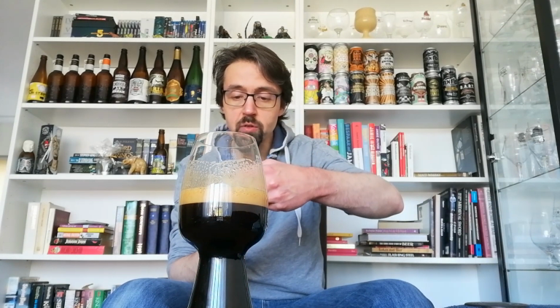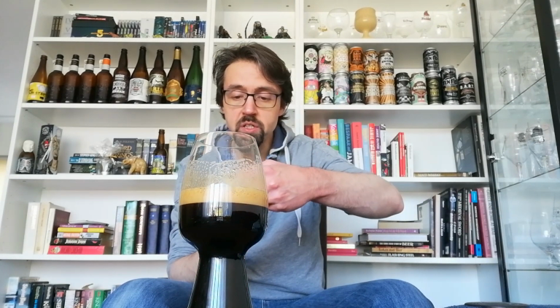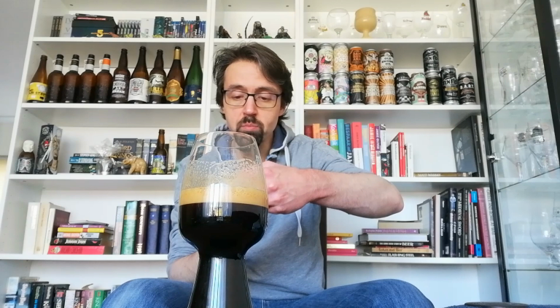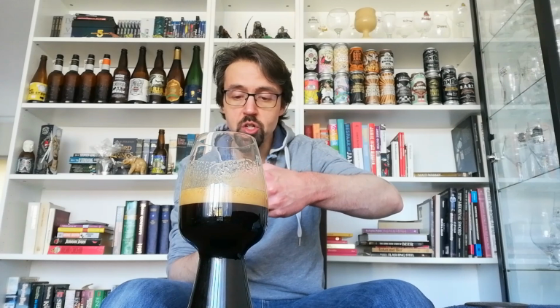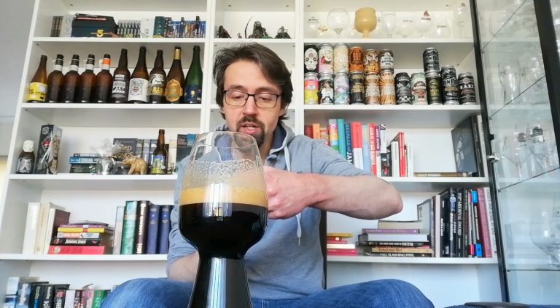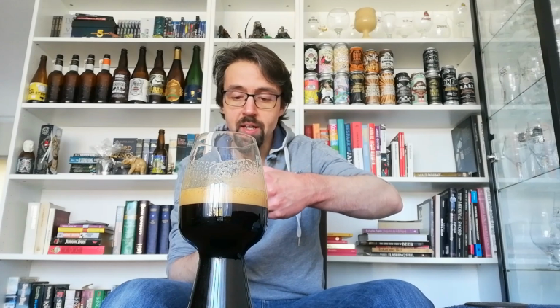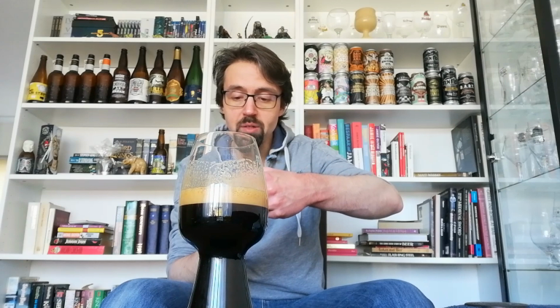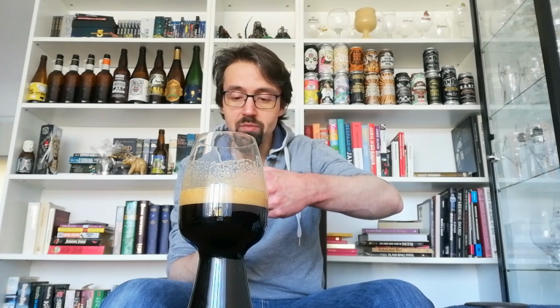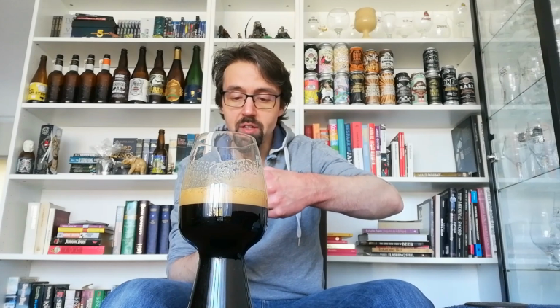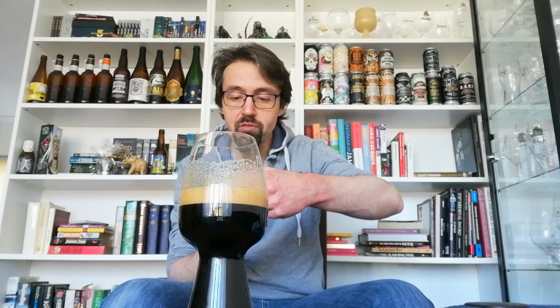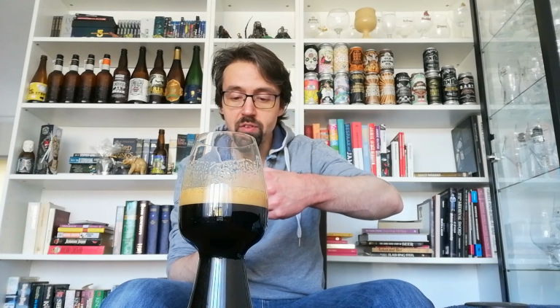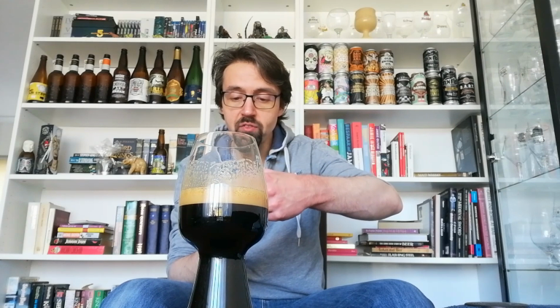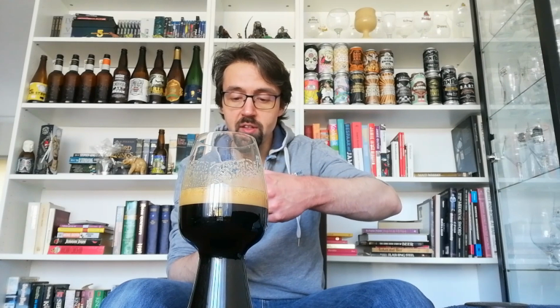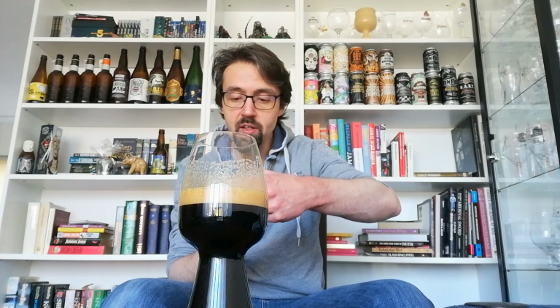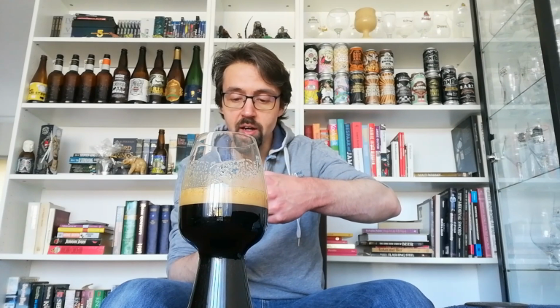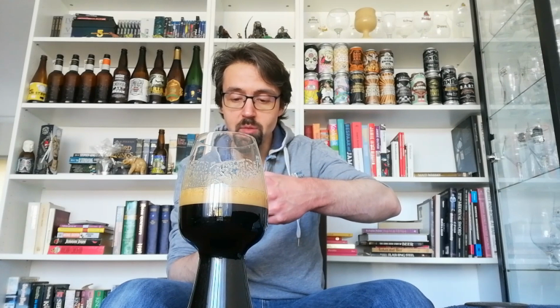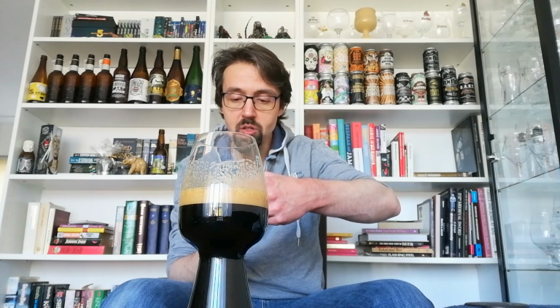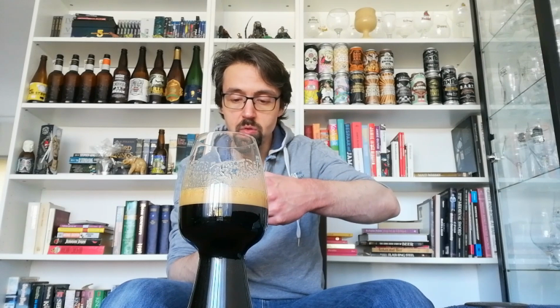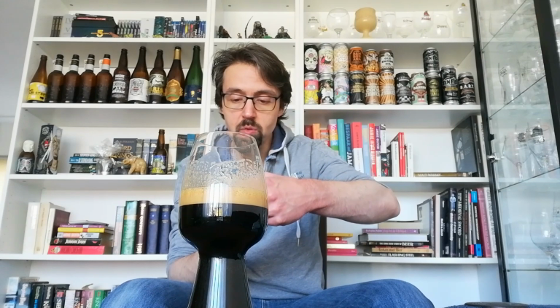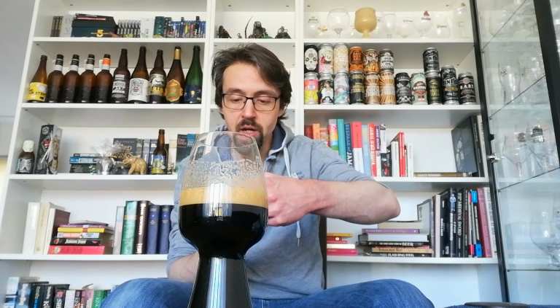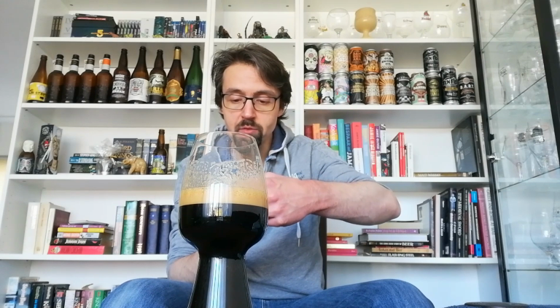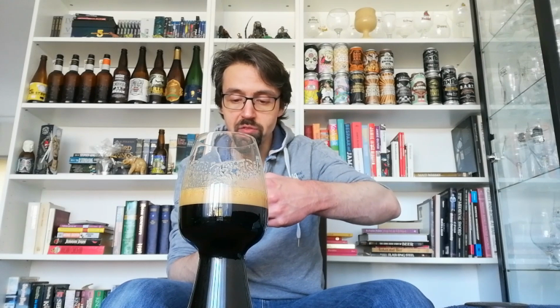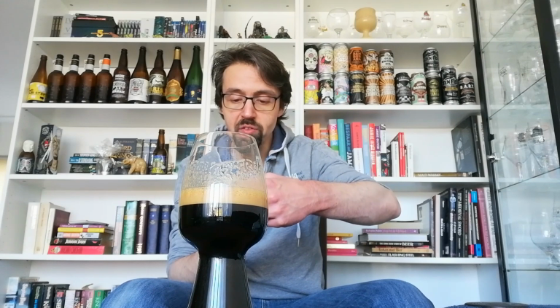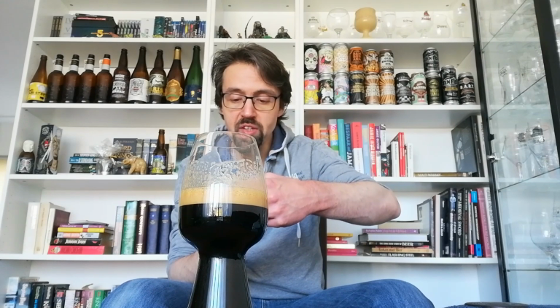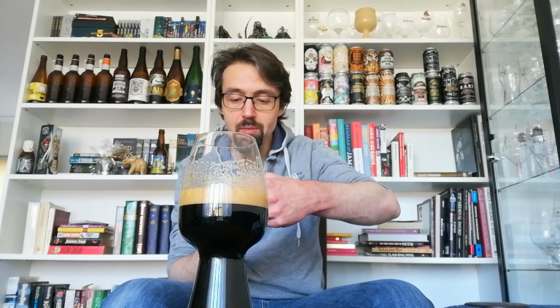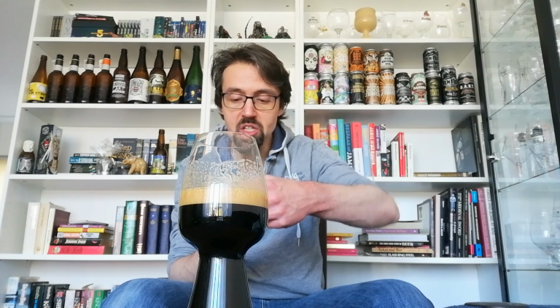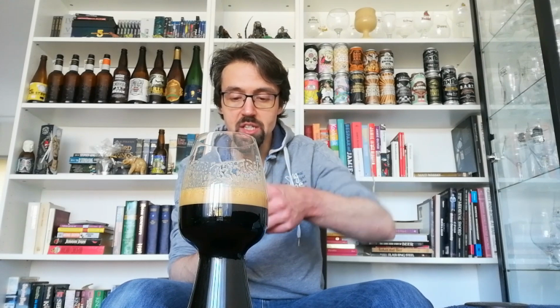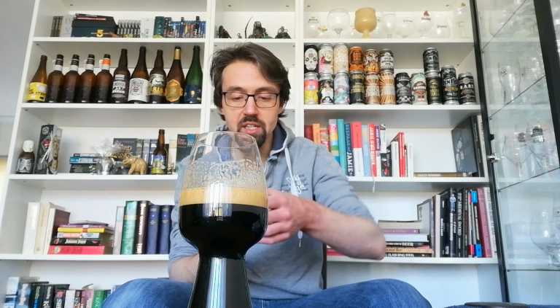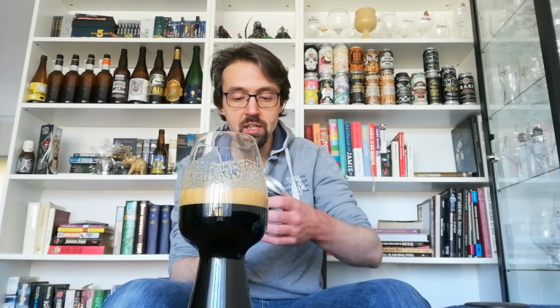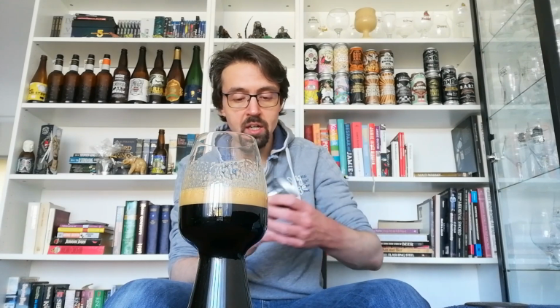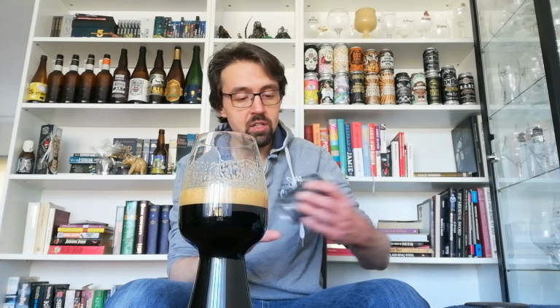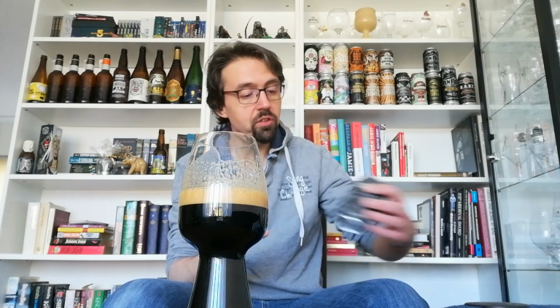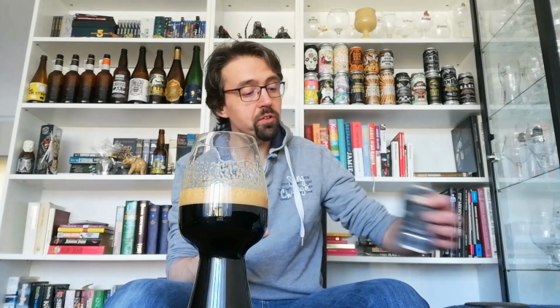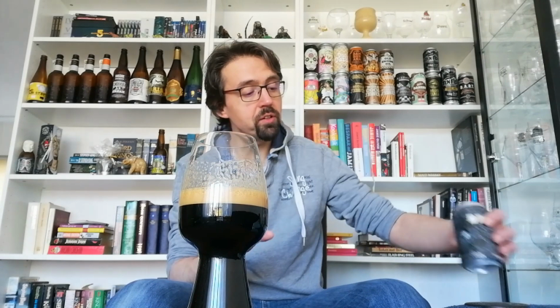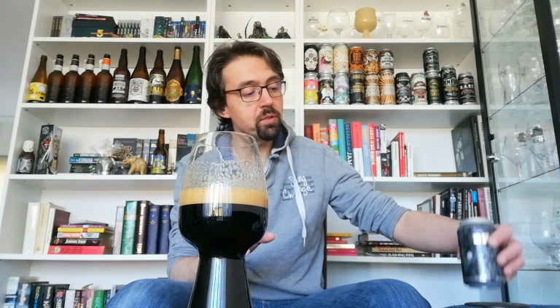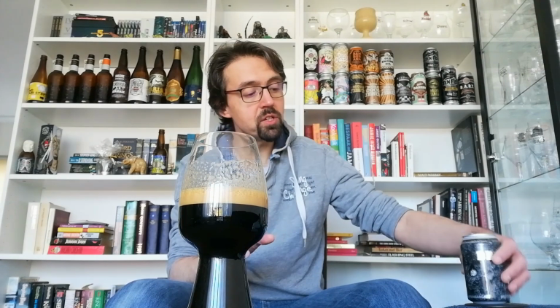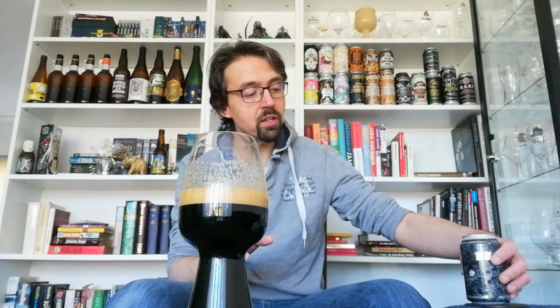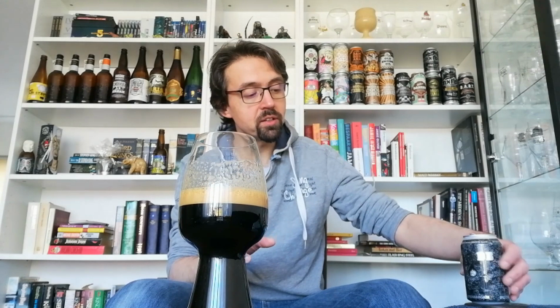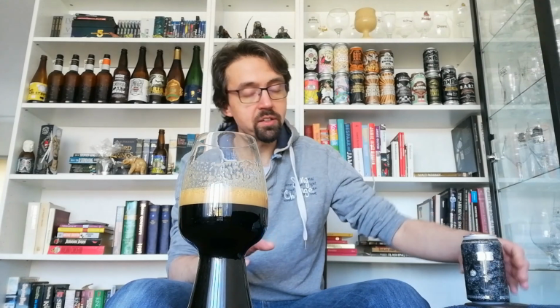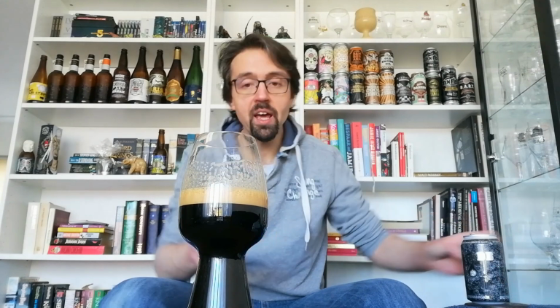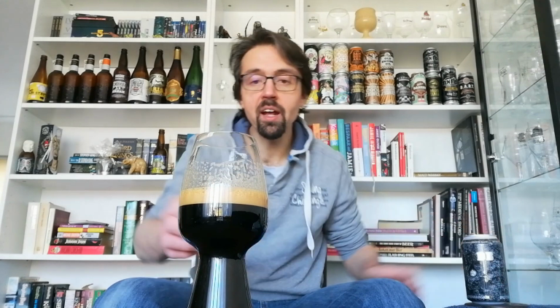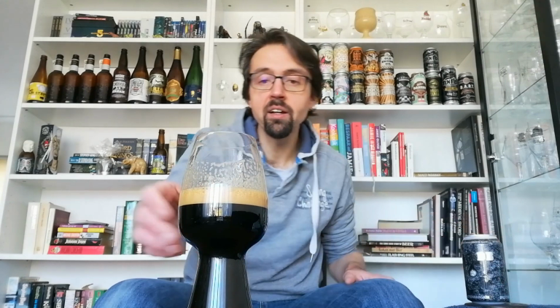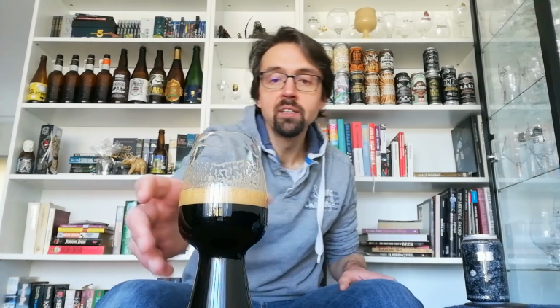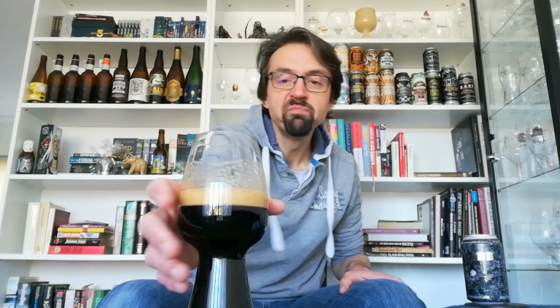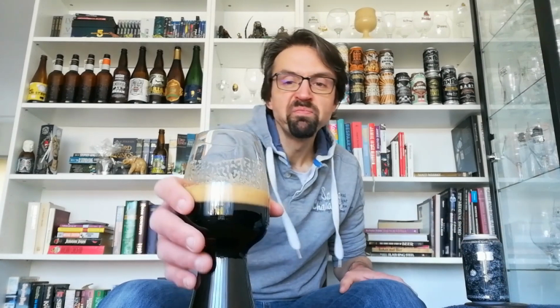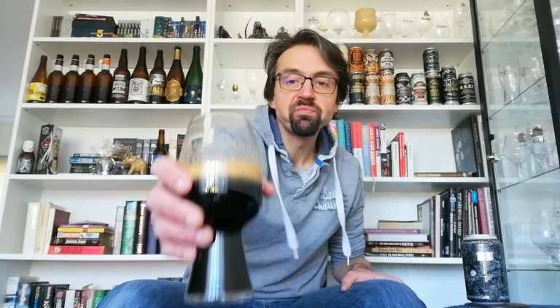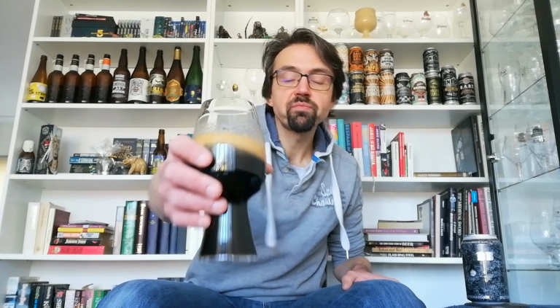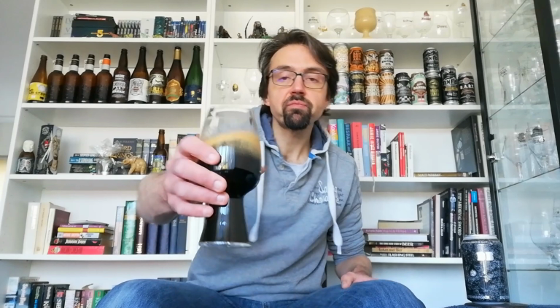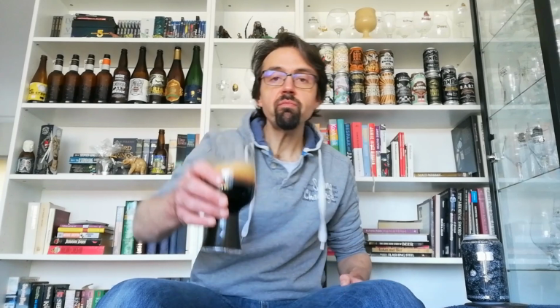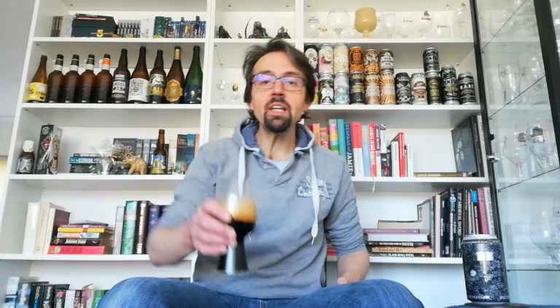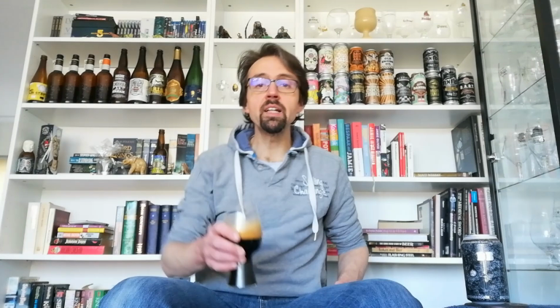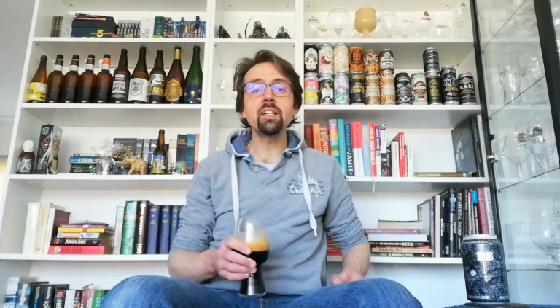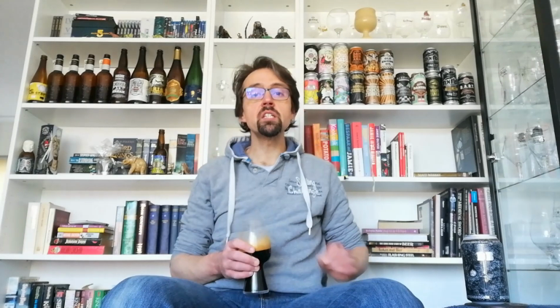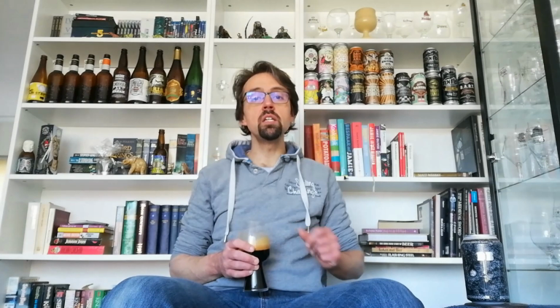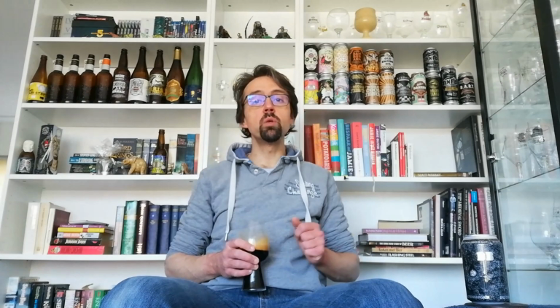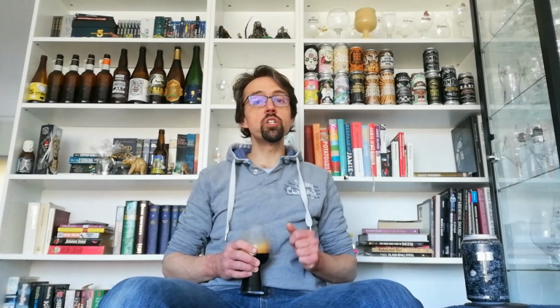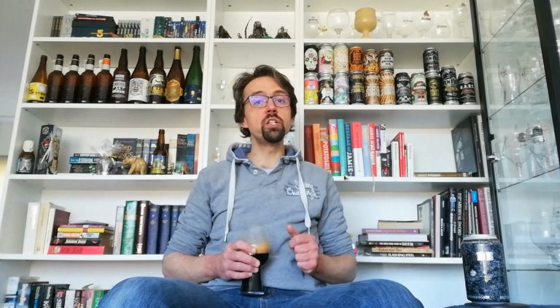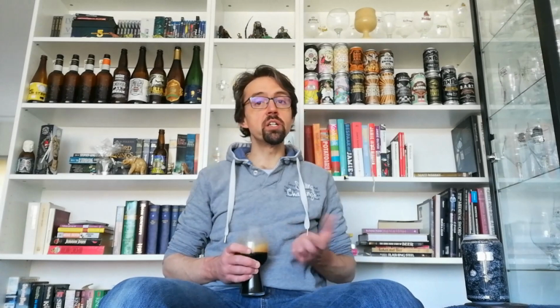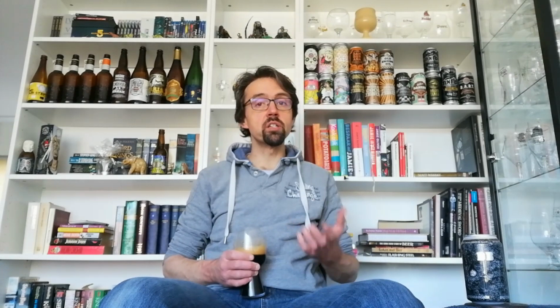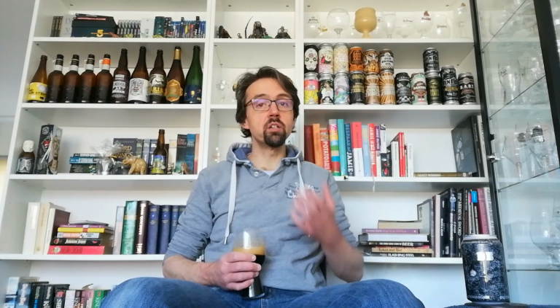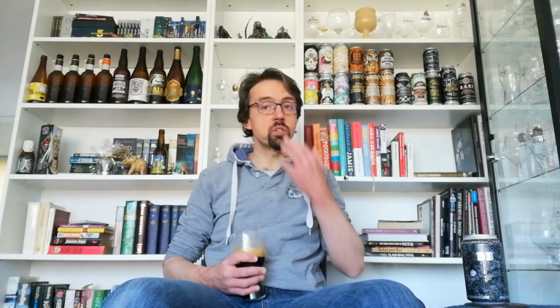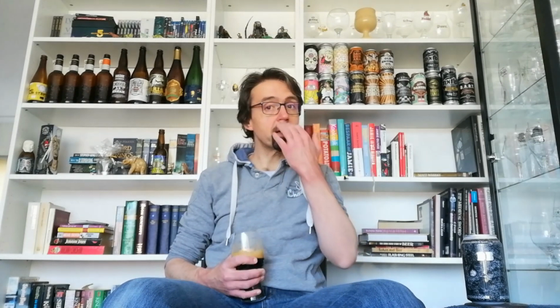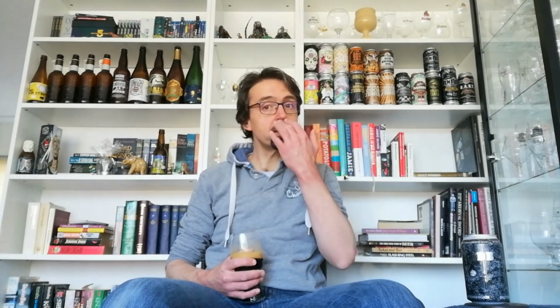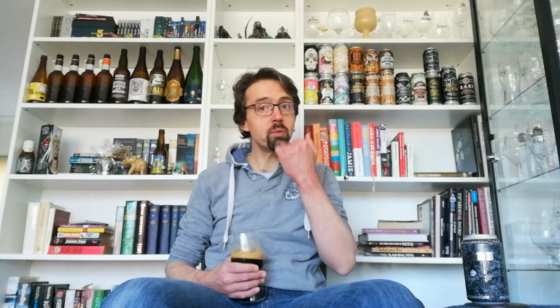It's a 13% ABV, 50 IBU, 150 EBC, 33 centiliter can. Let's see what she does in the nose.